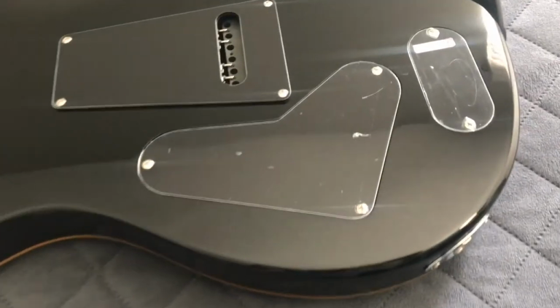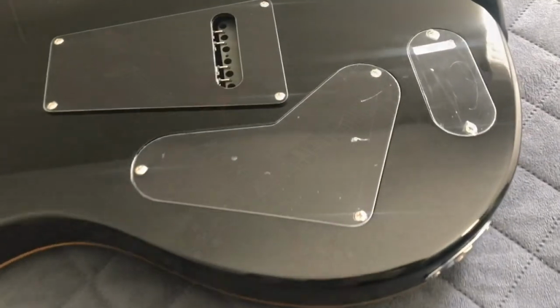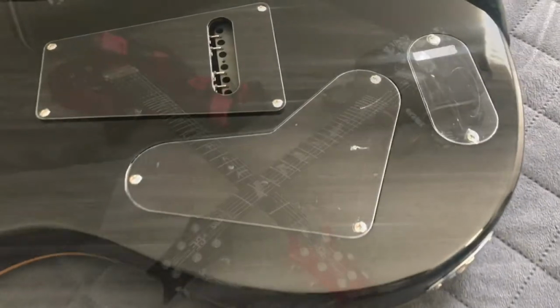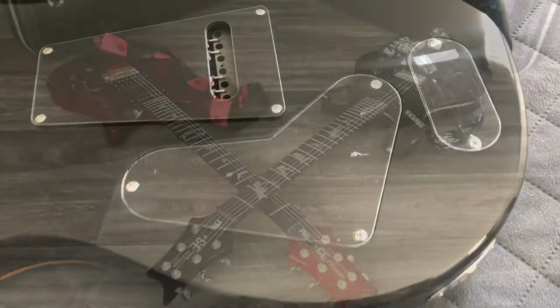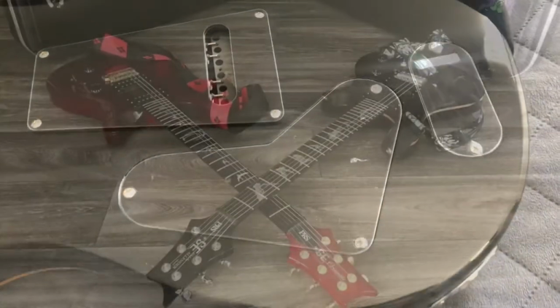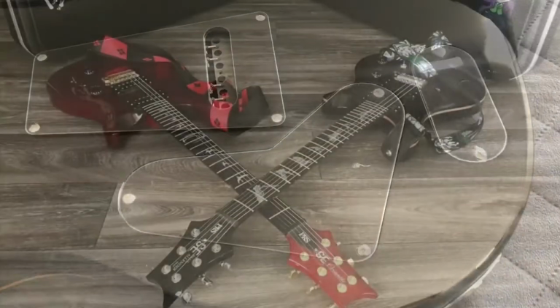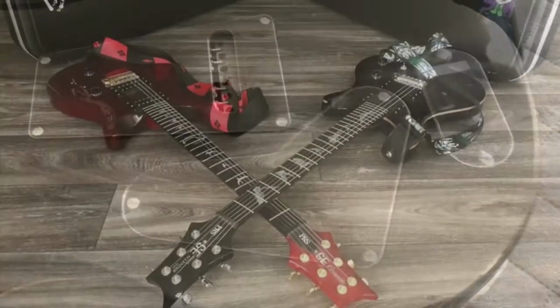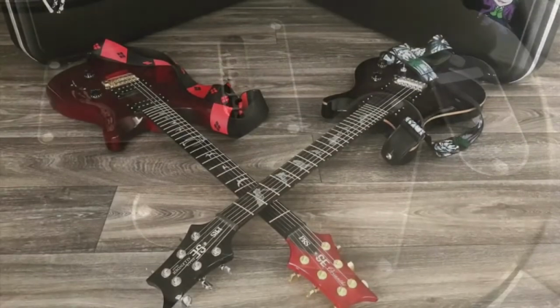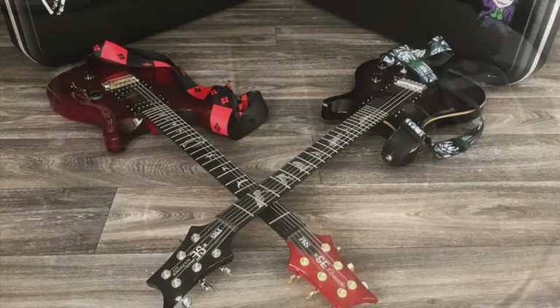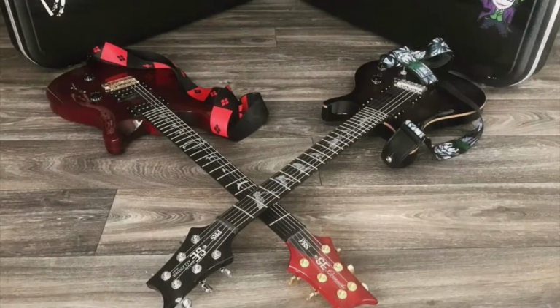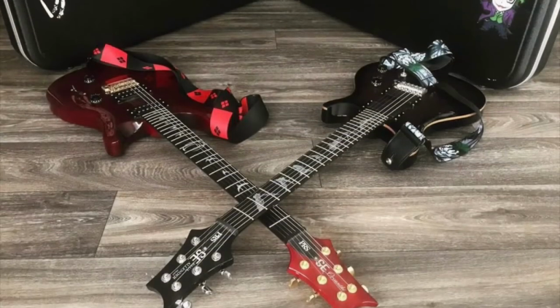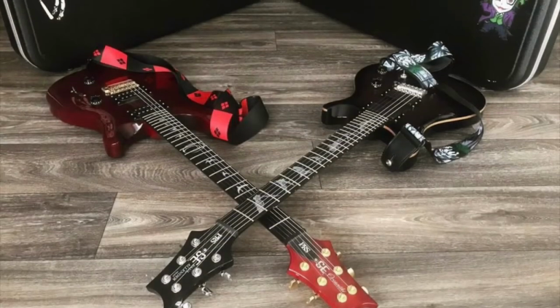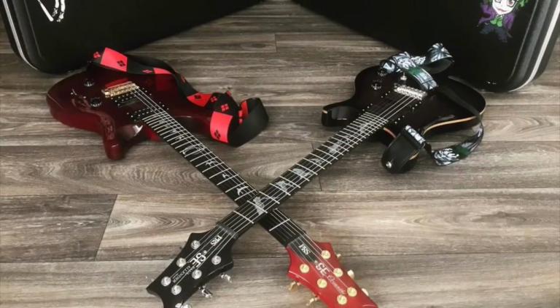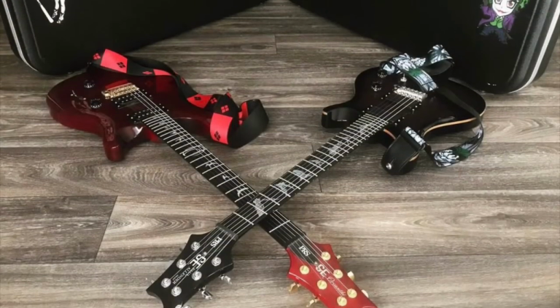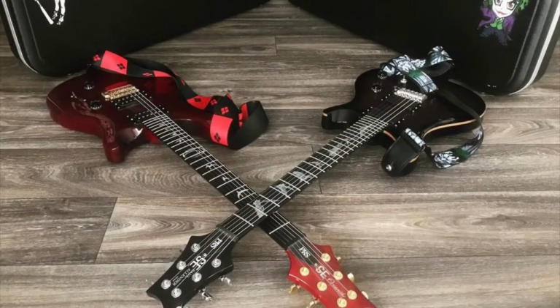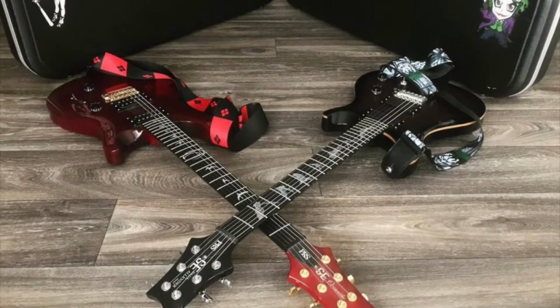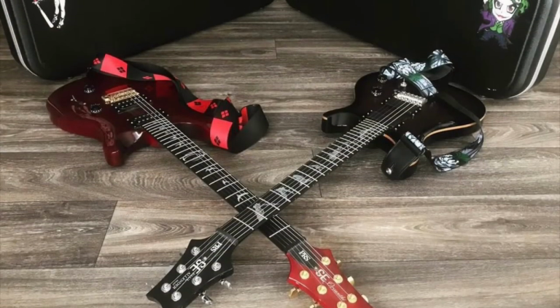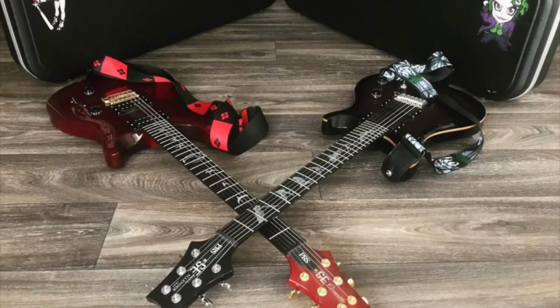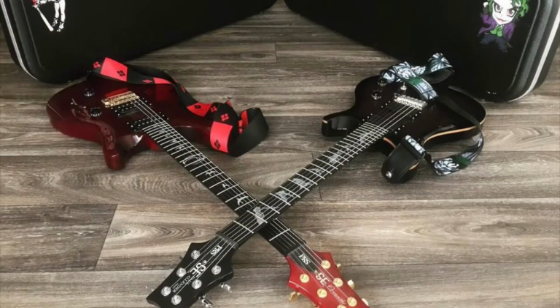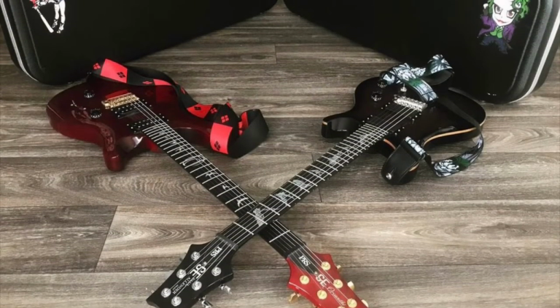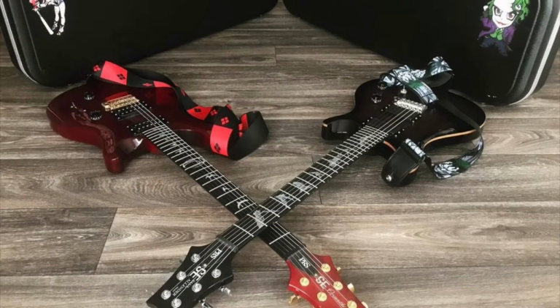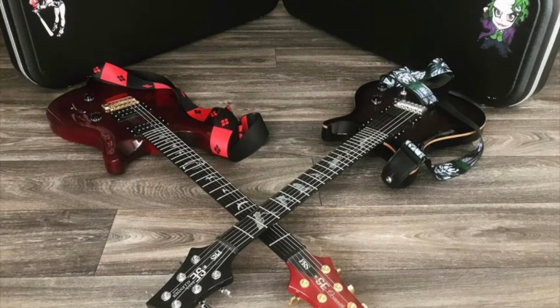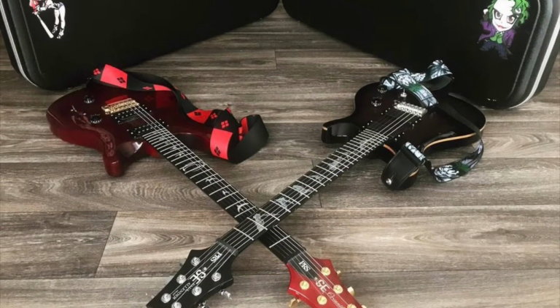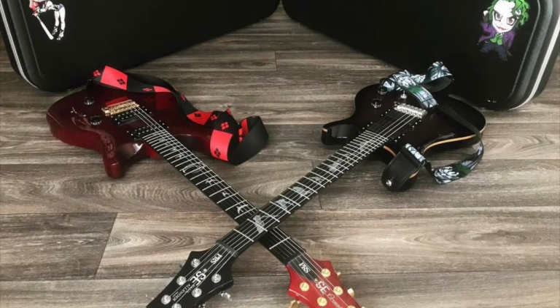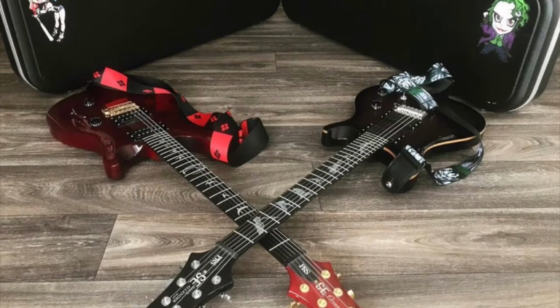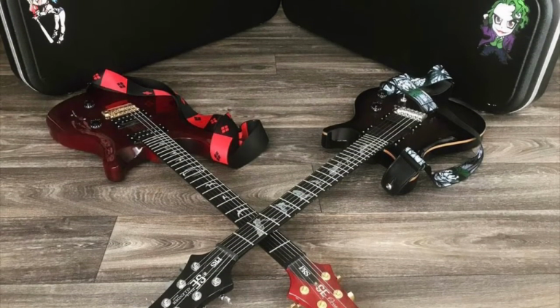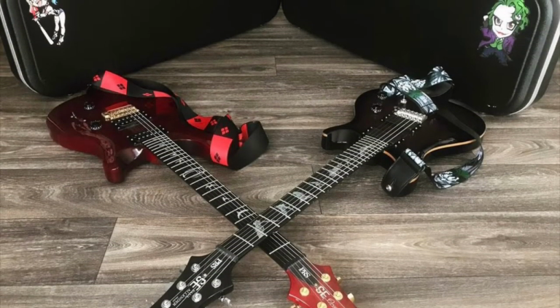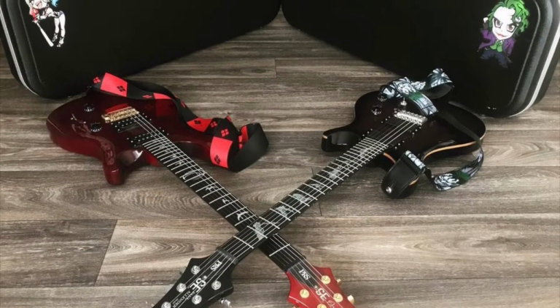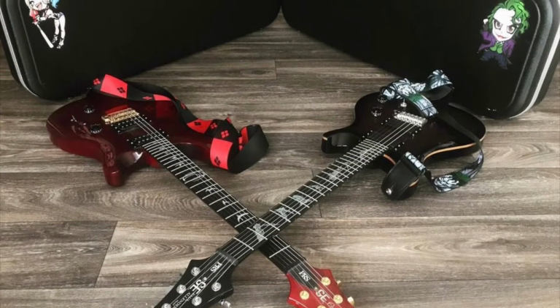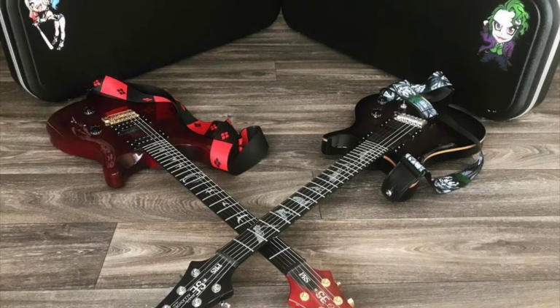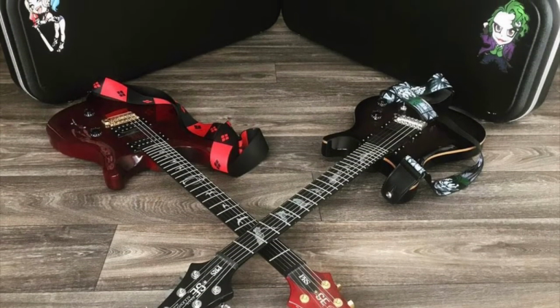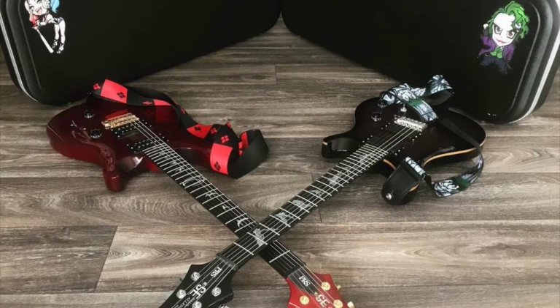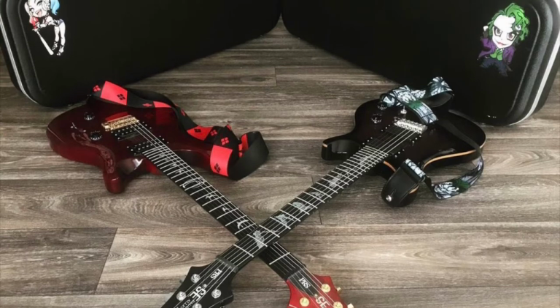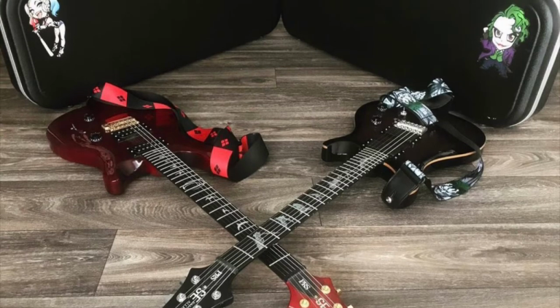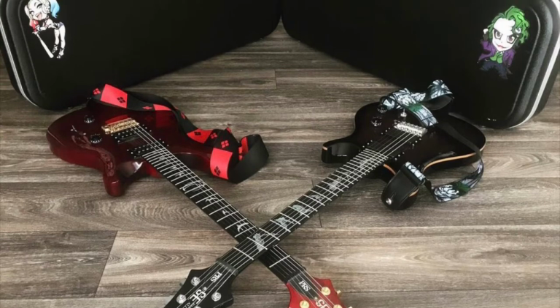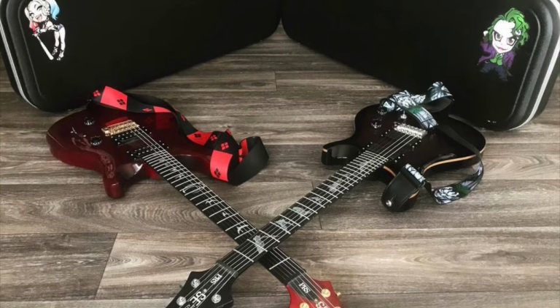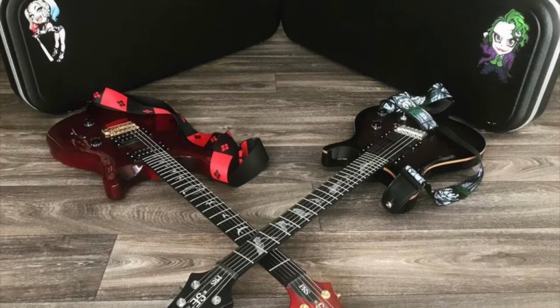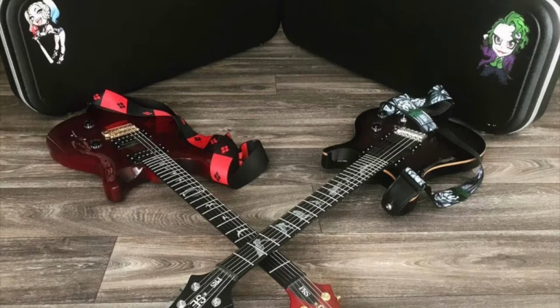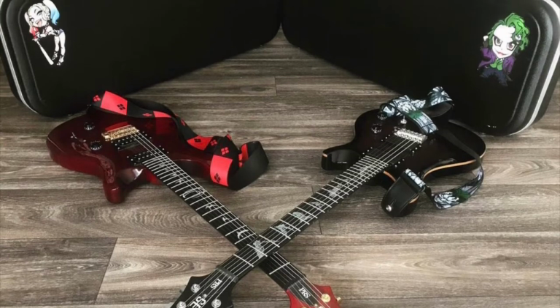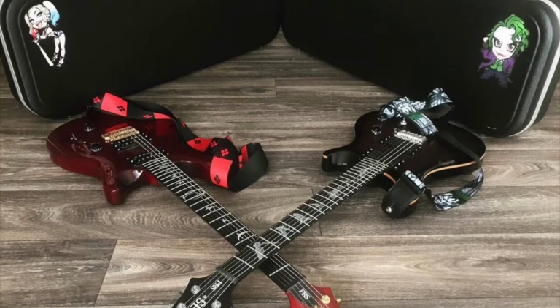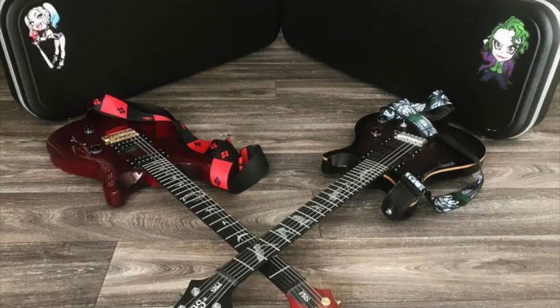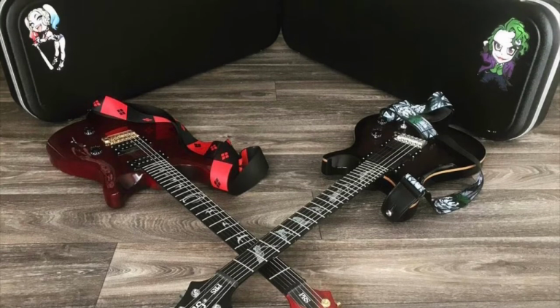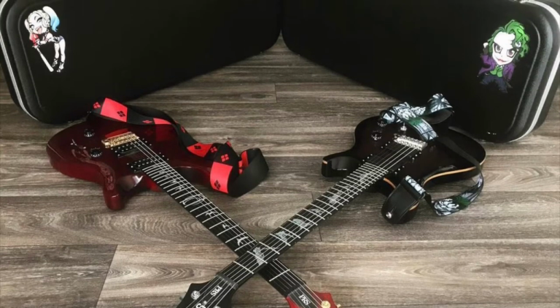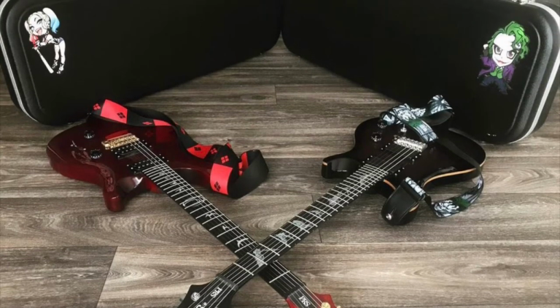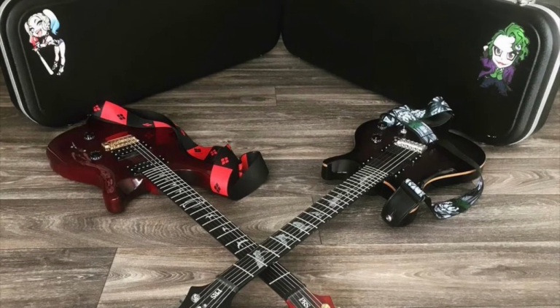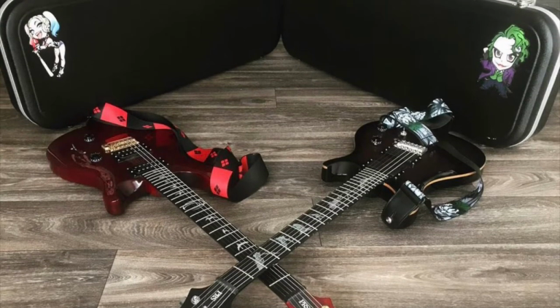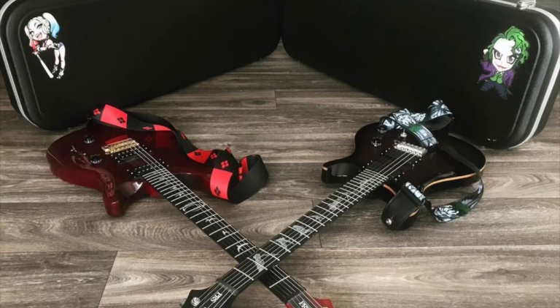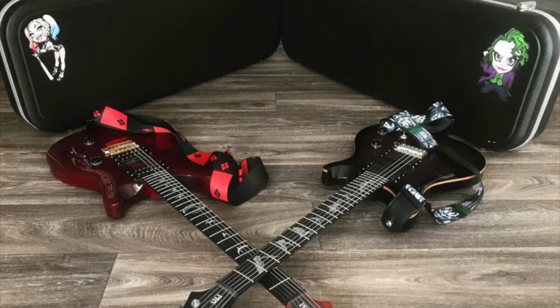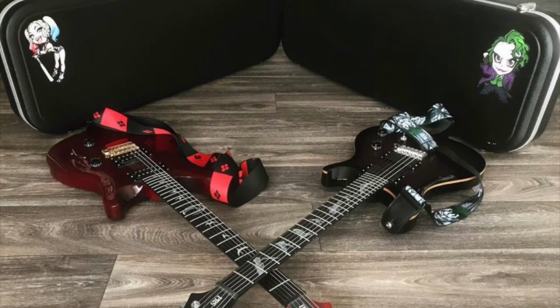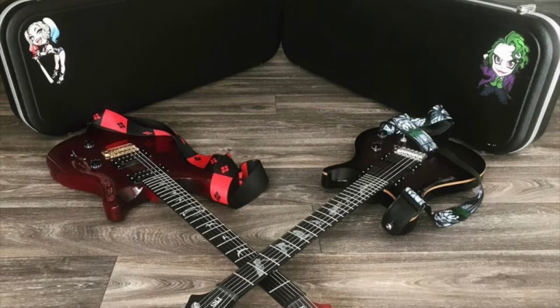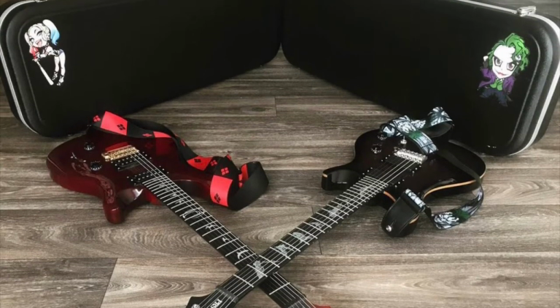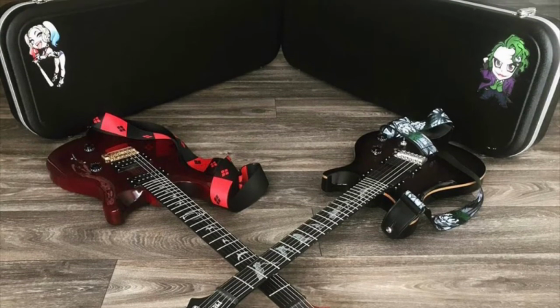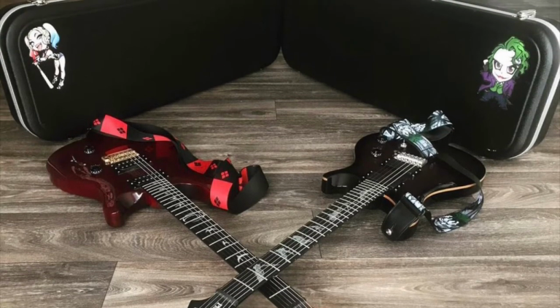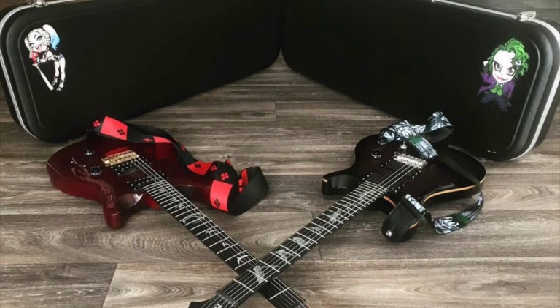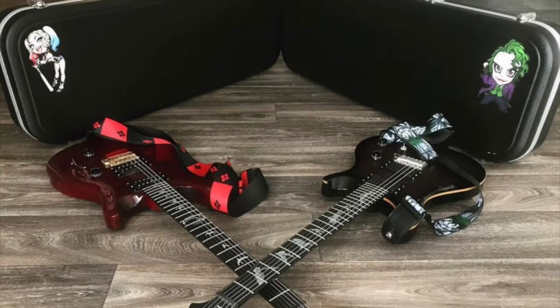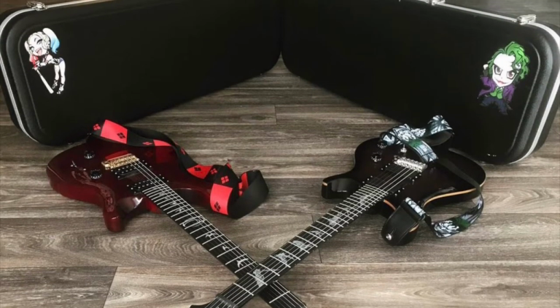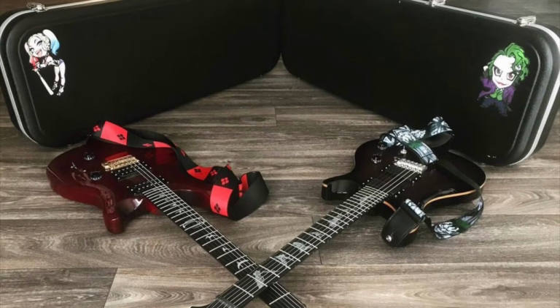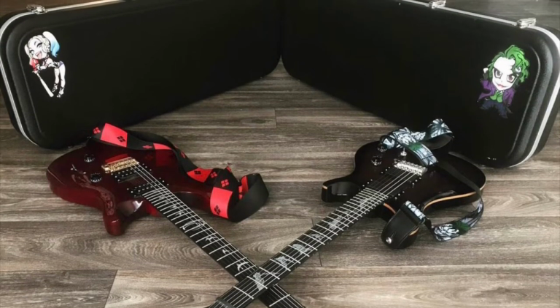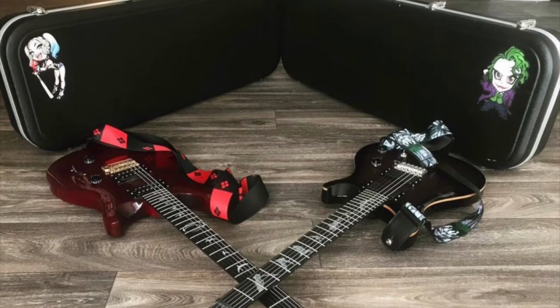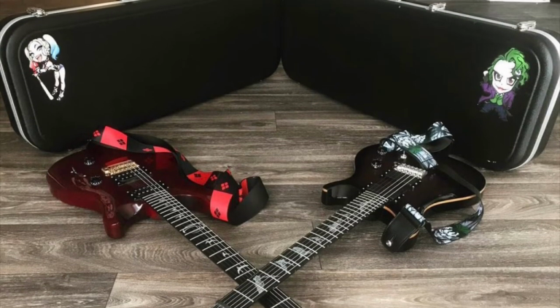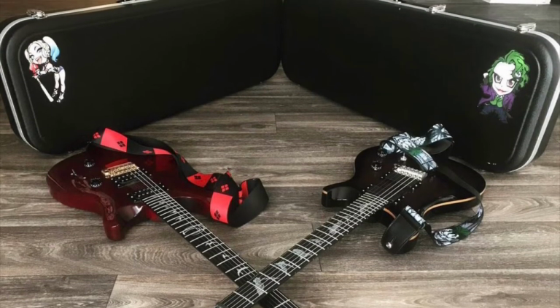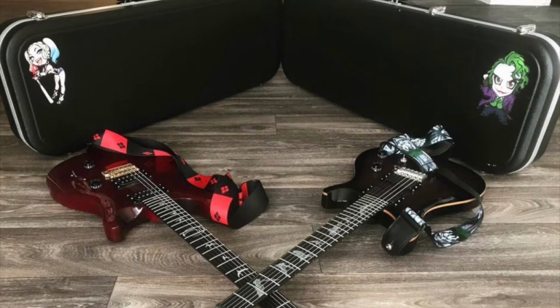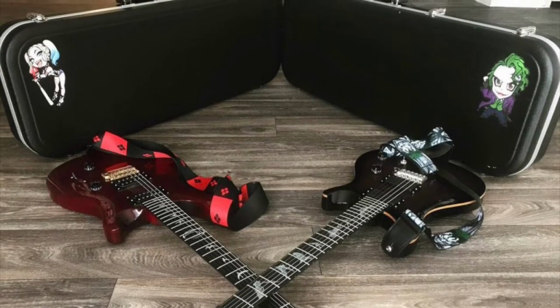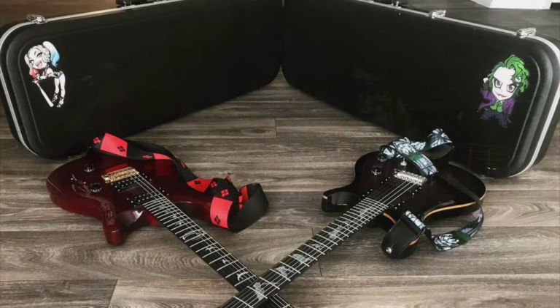This is one guitar out of a set of personalized guitars that I've had for a while. I sold this guitar to my friend Terrence, so I just wanted him to have the other half of my set.